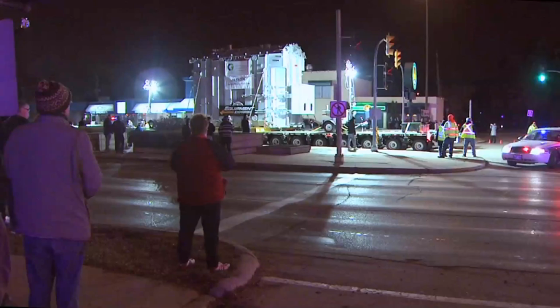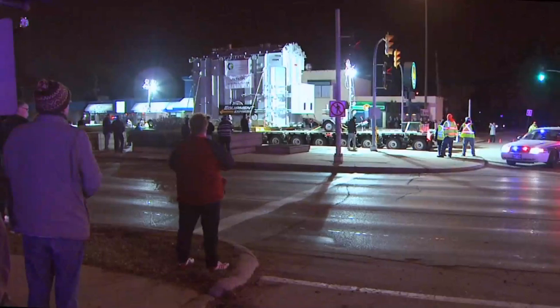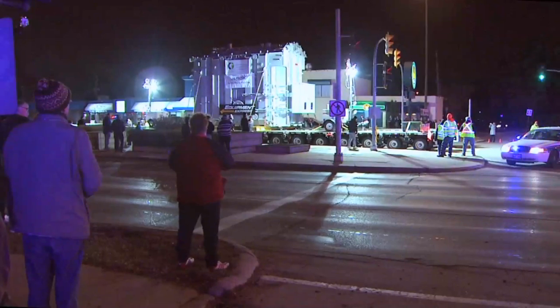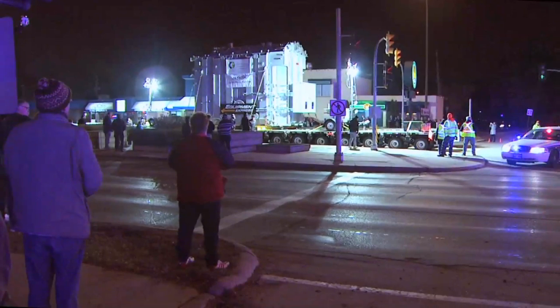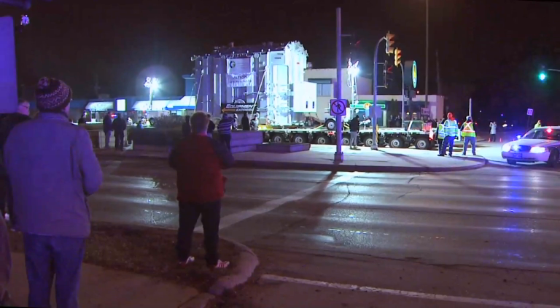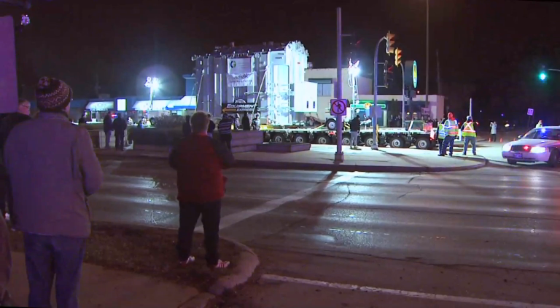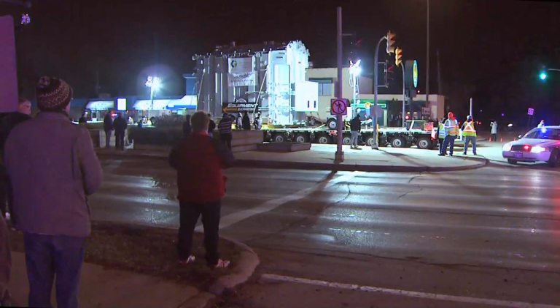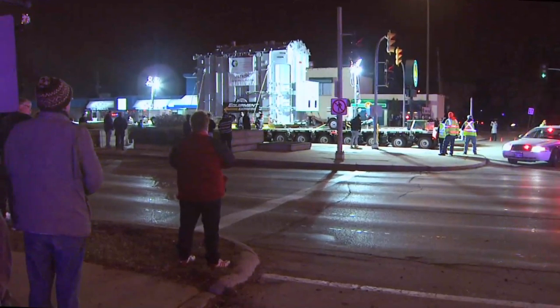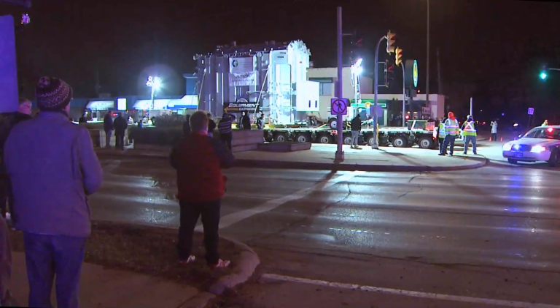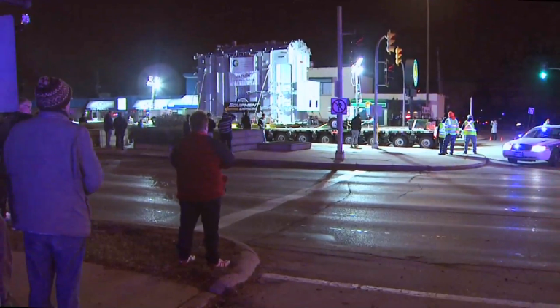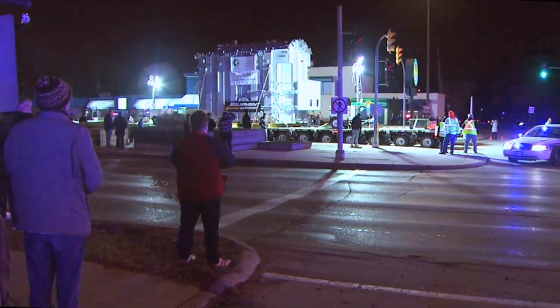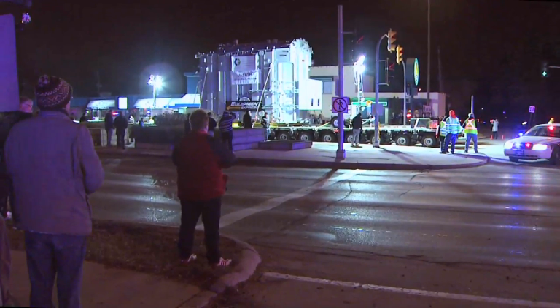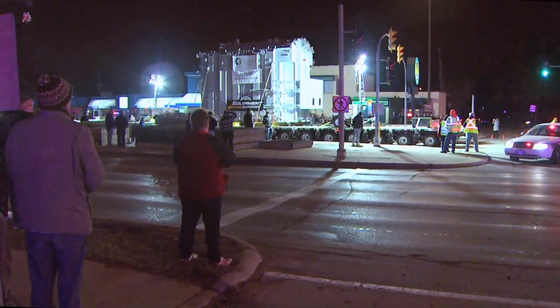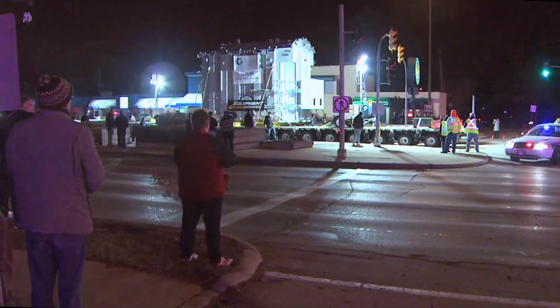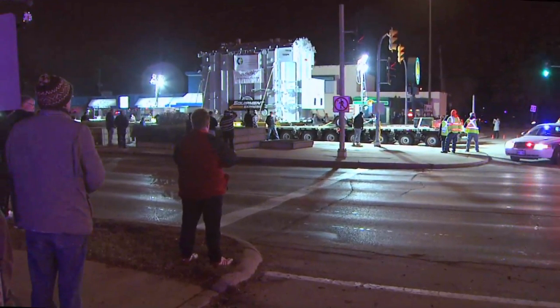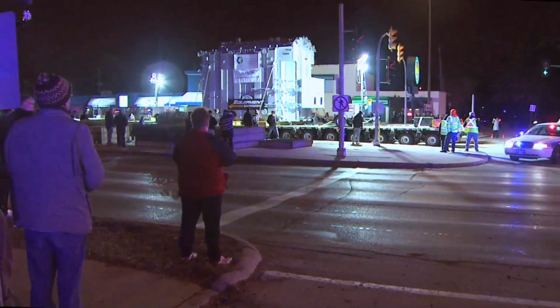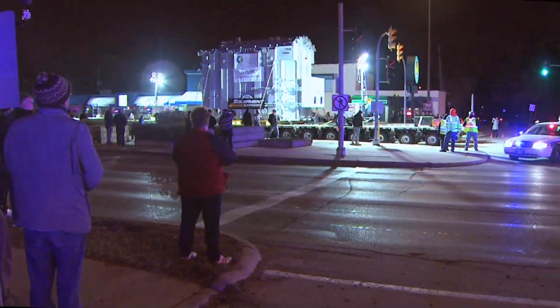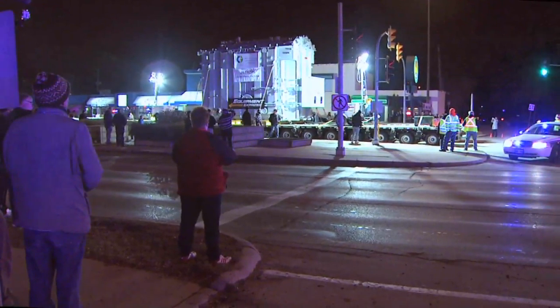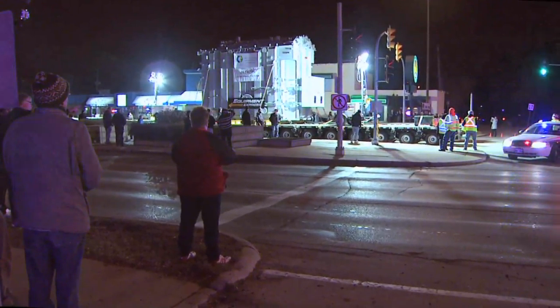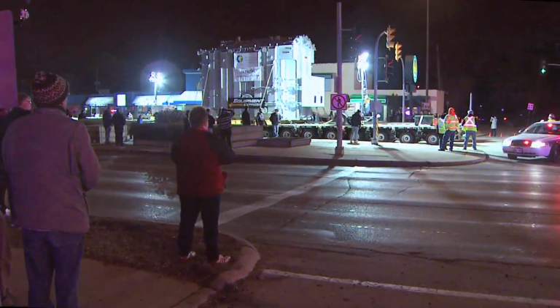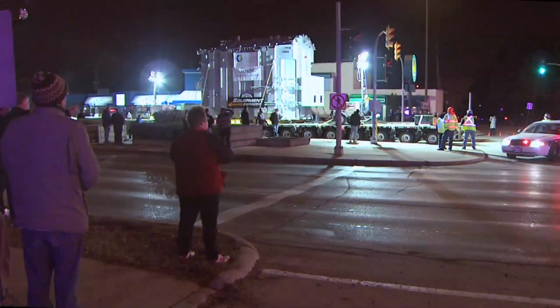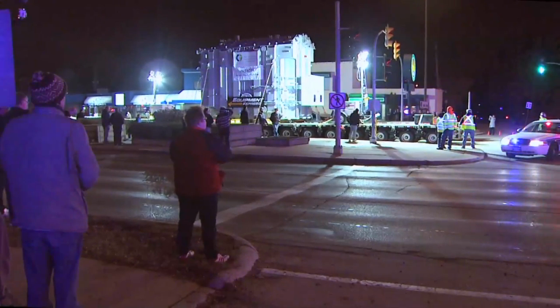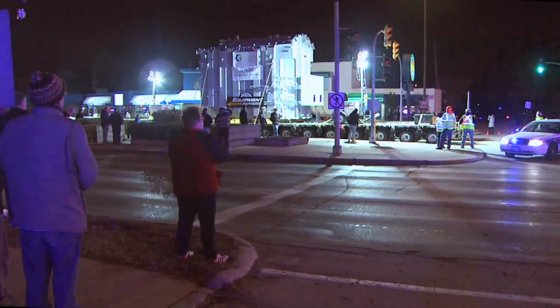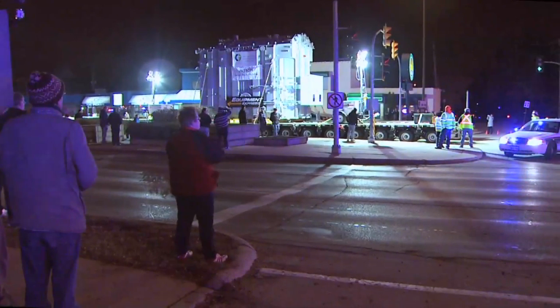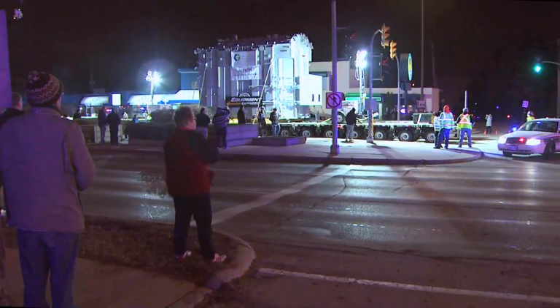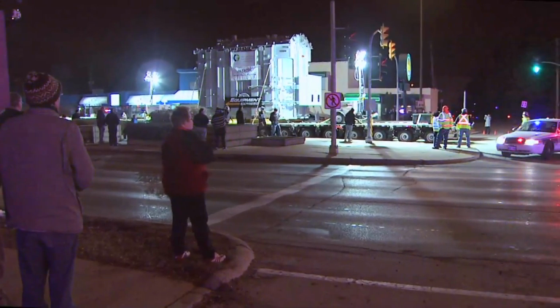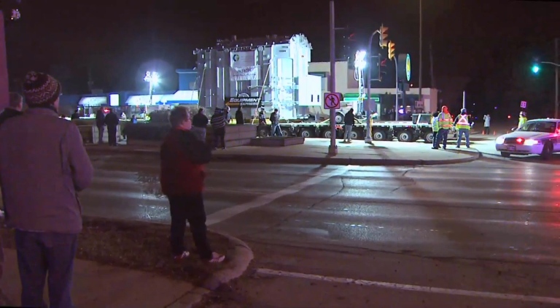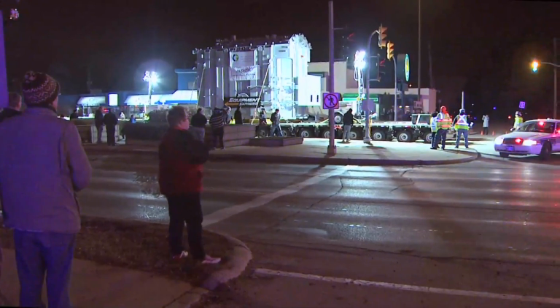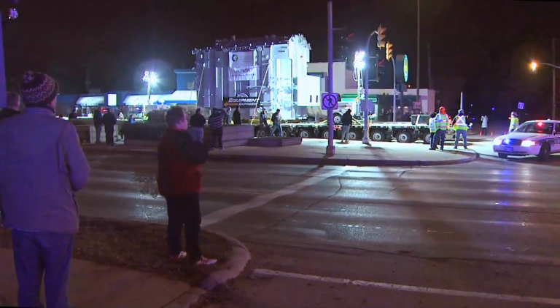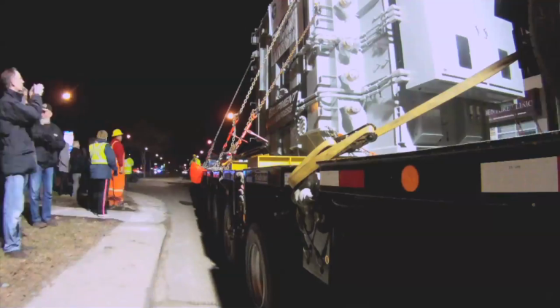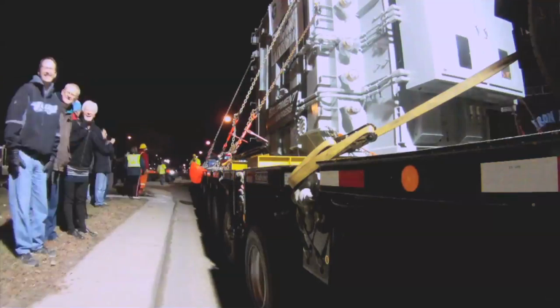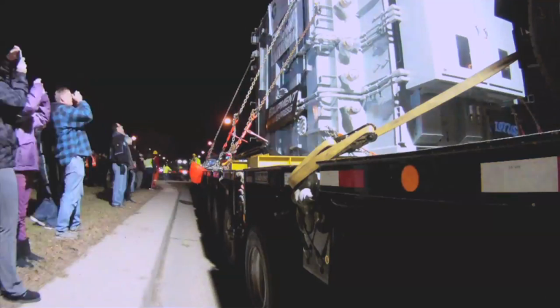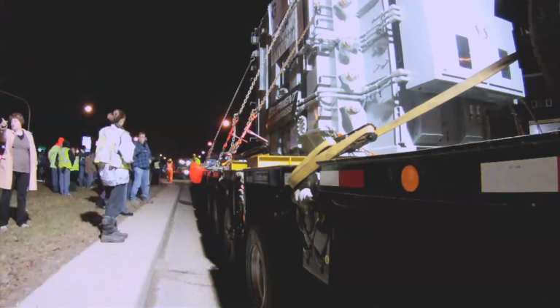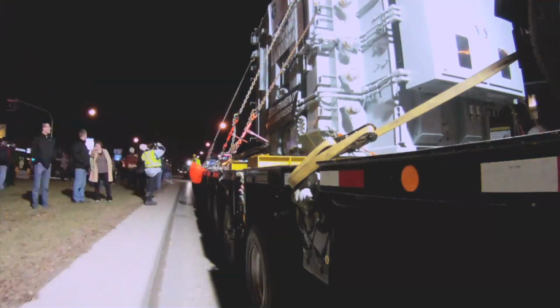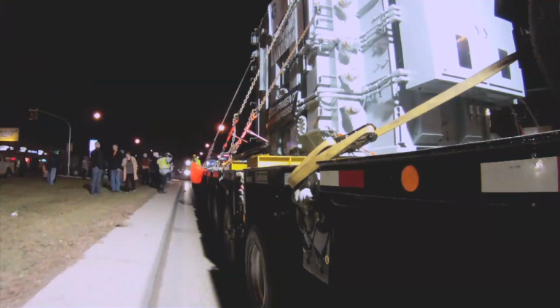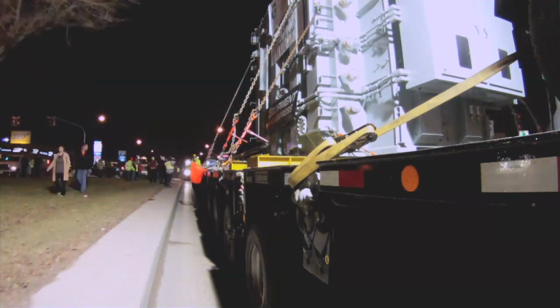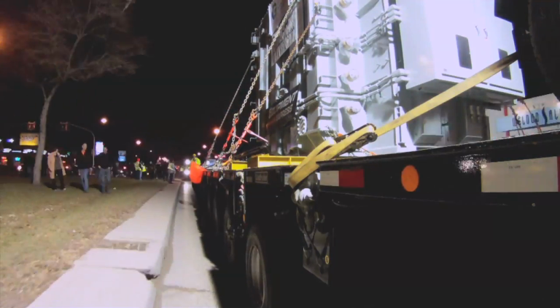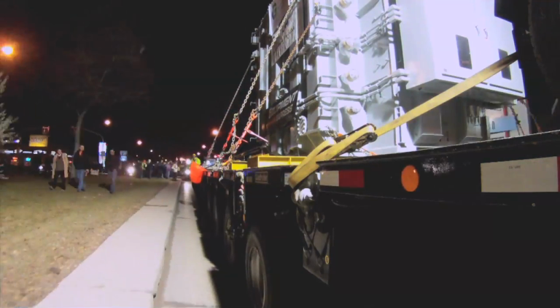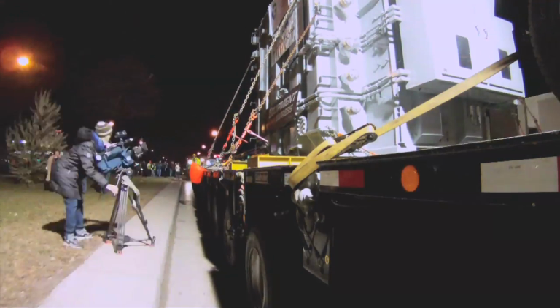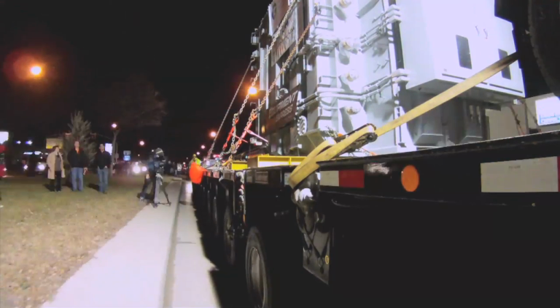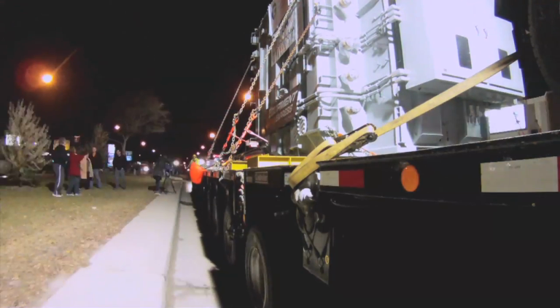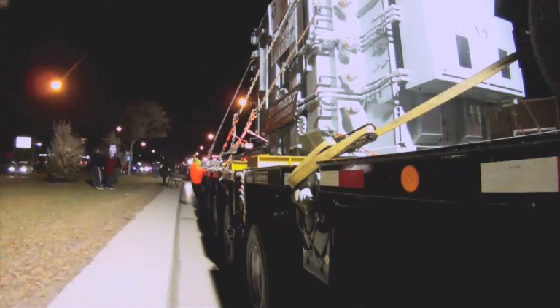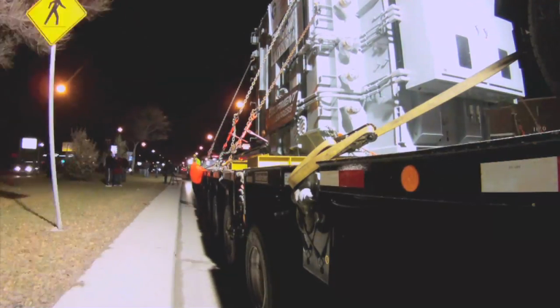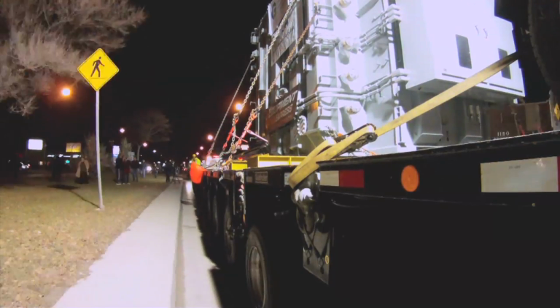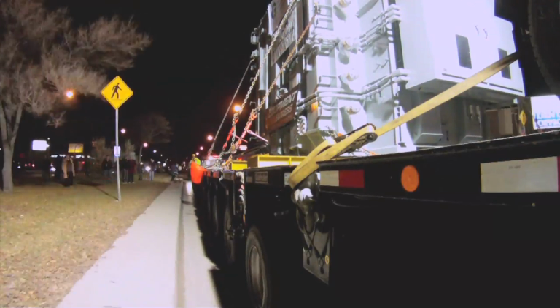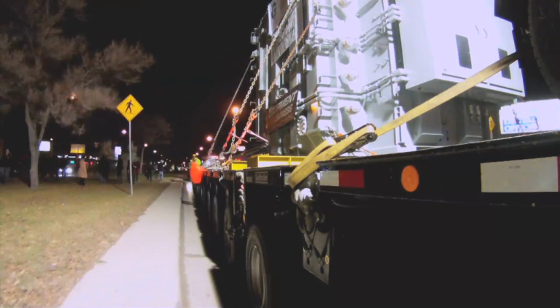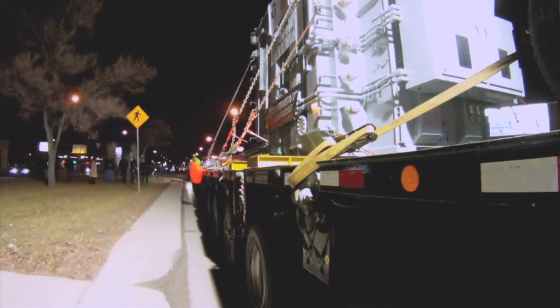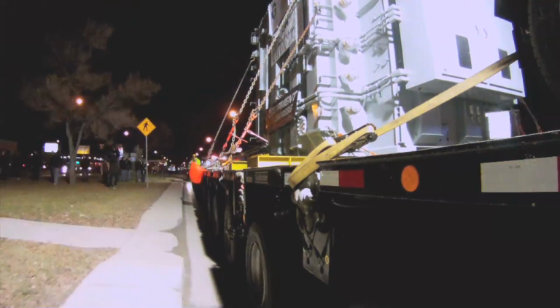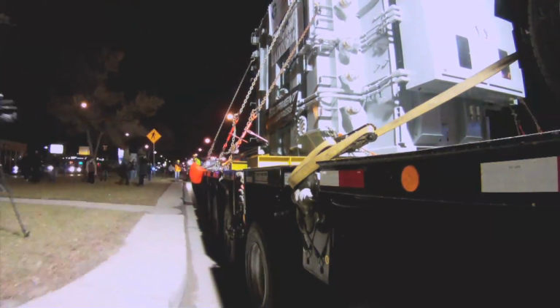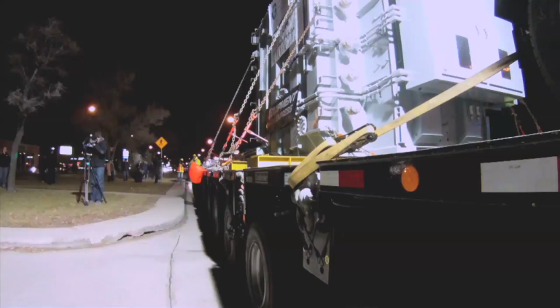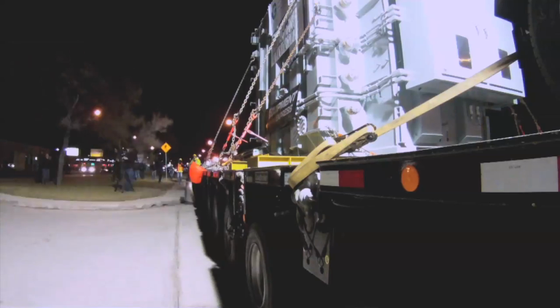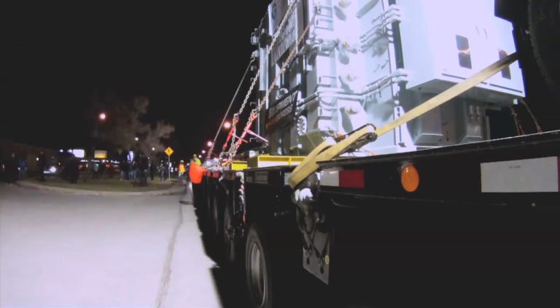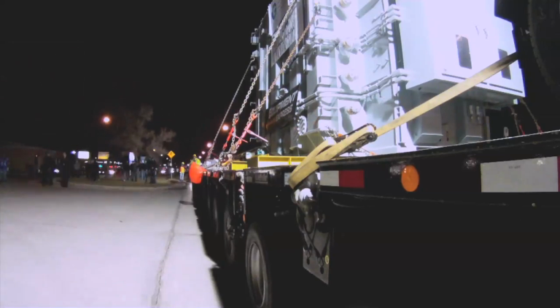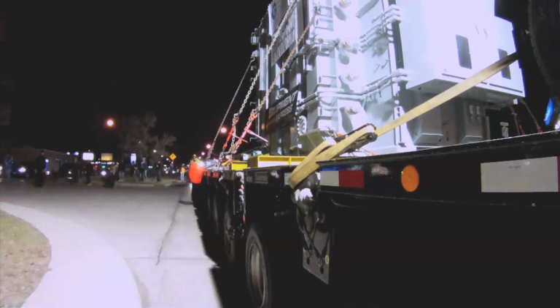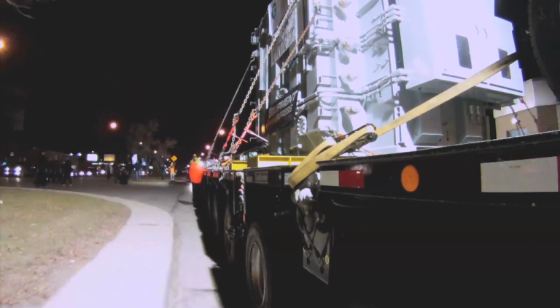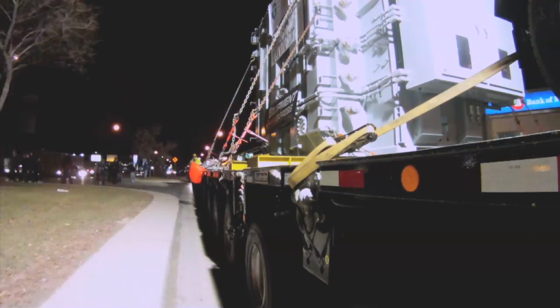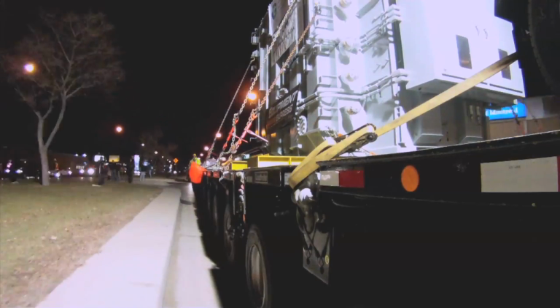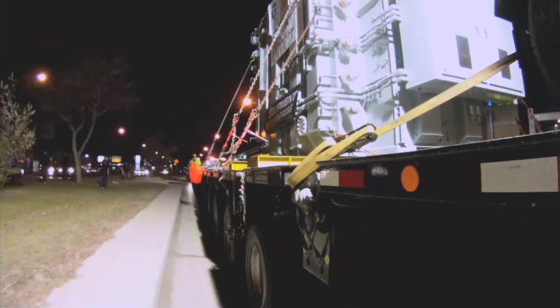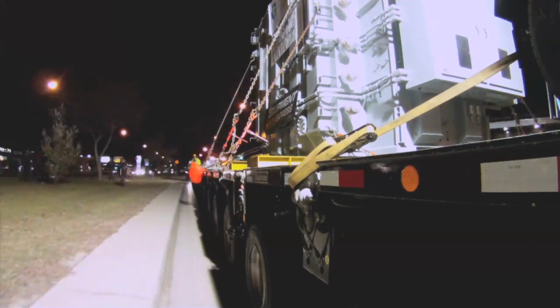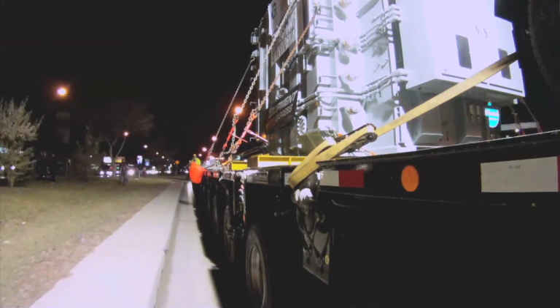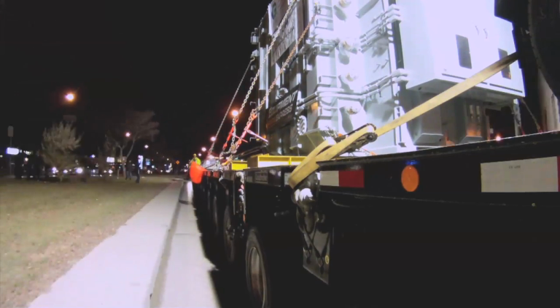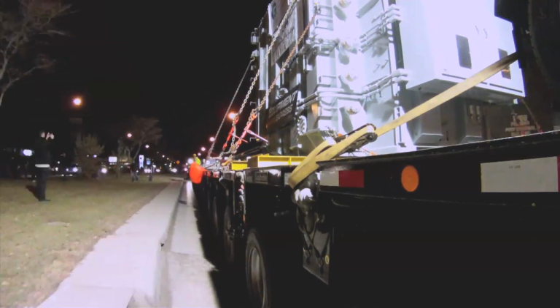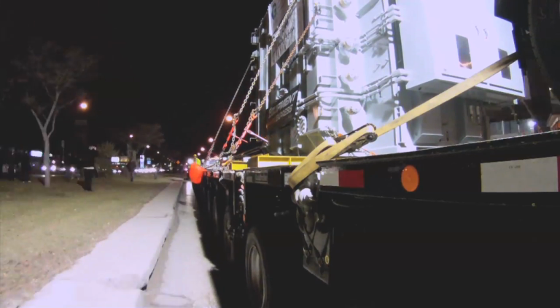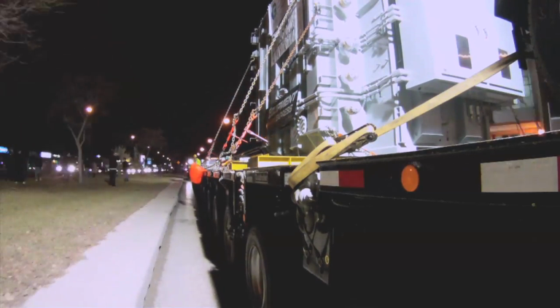The route that the engineers have taken us on is to ensure that we pass over the strongest bridges and also to stay away from the busy city streets.